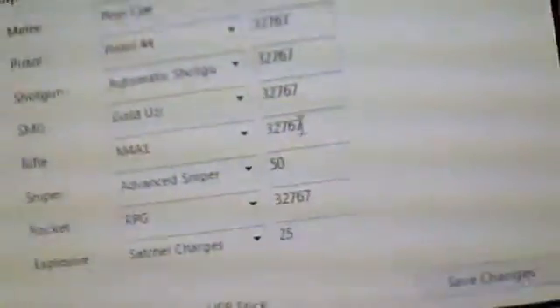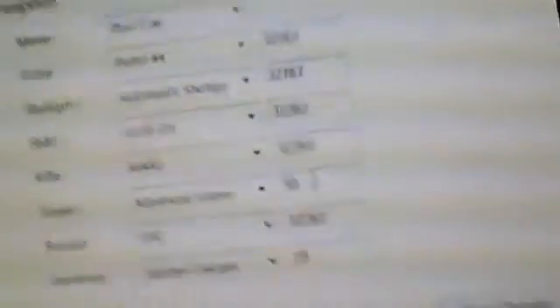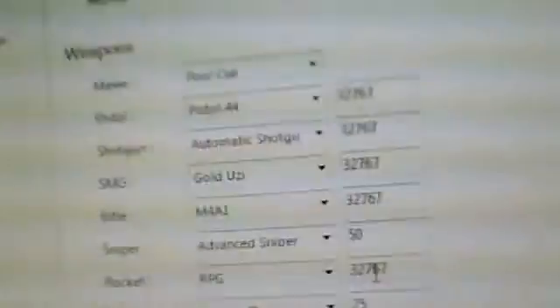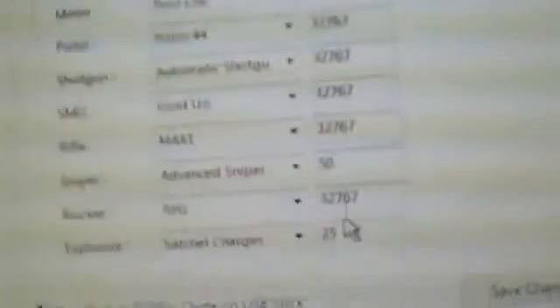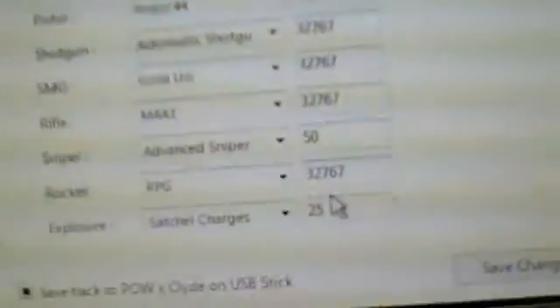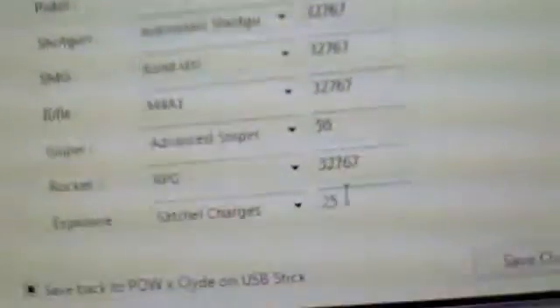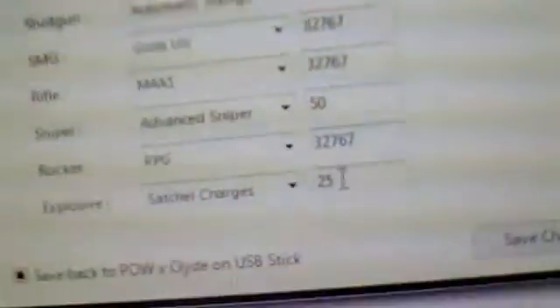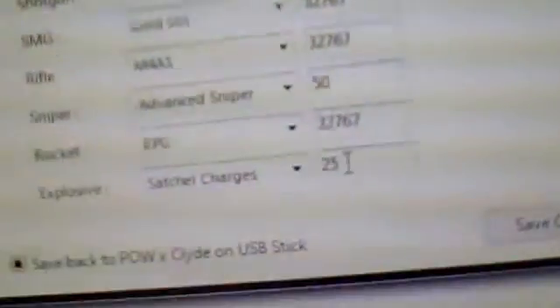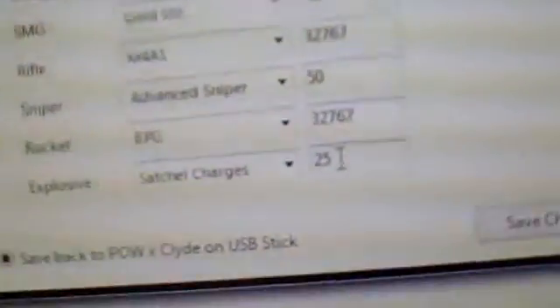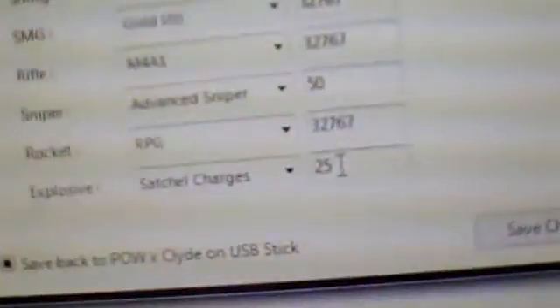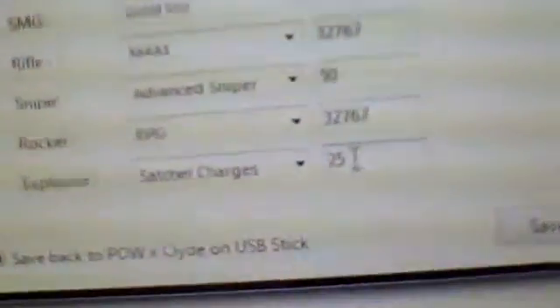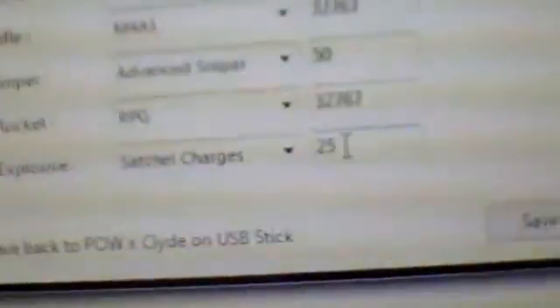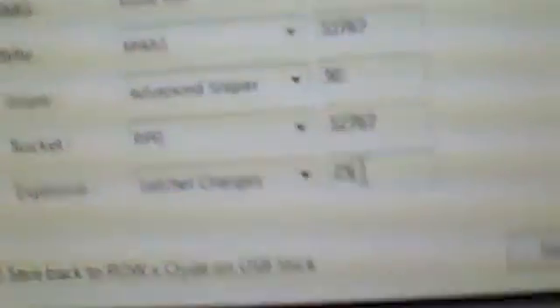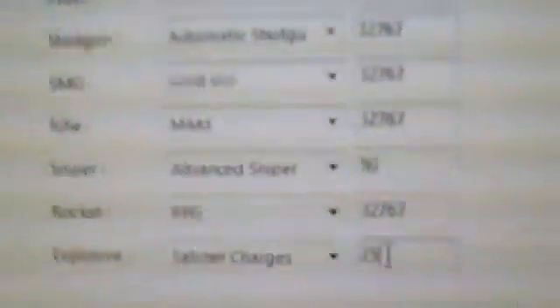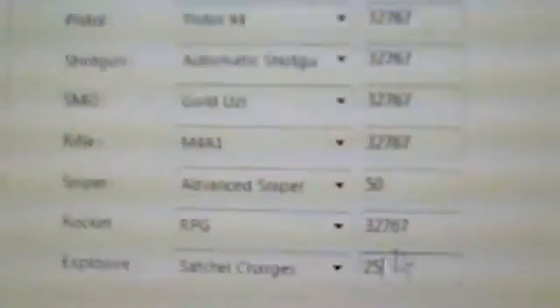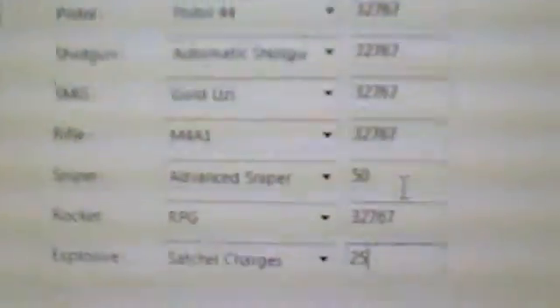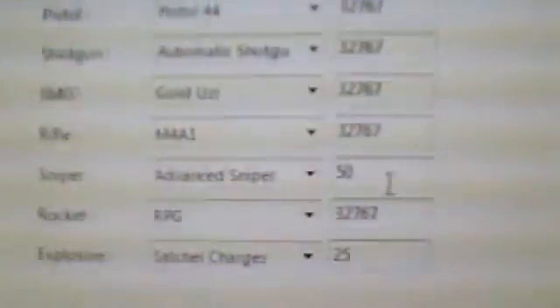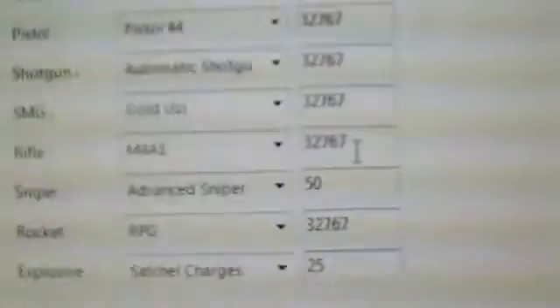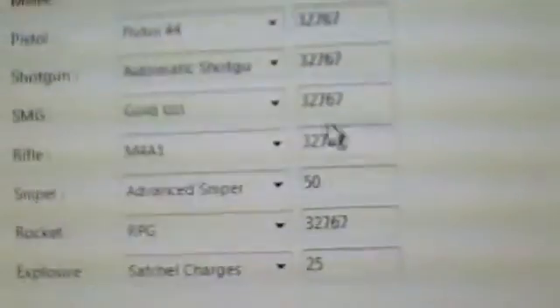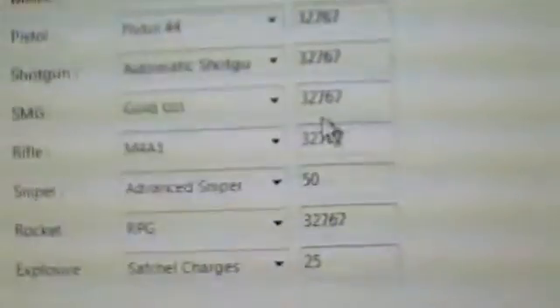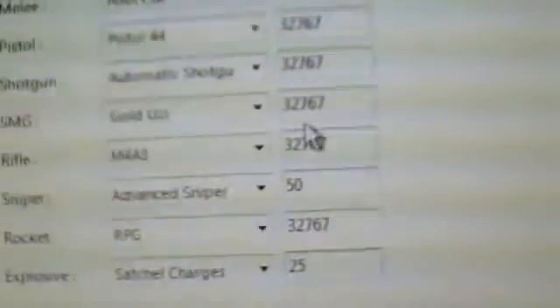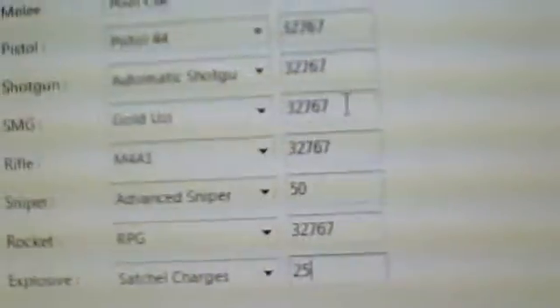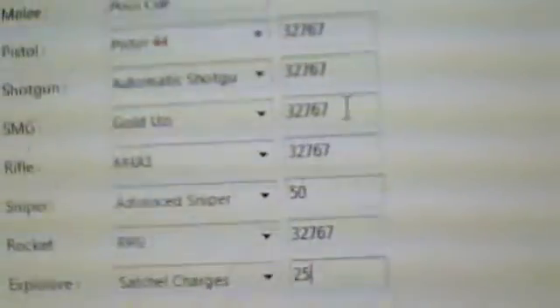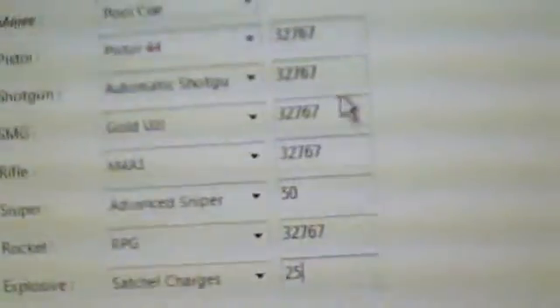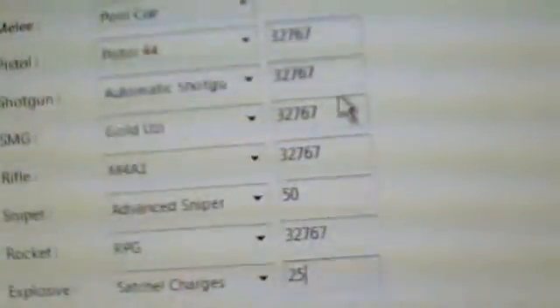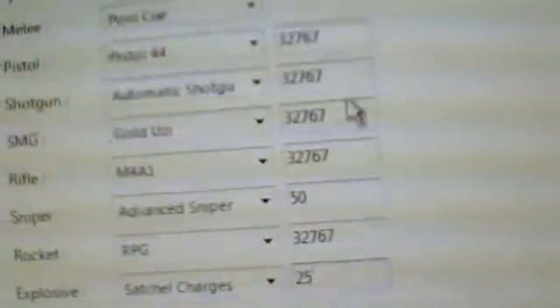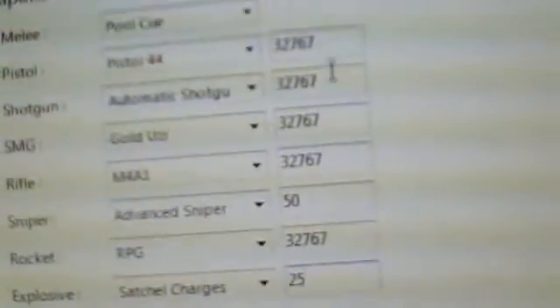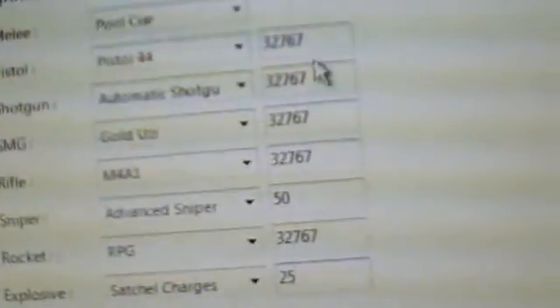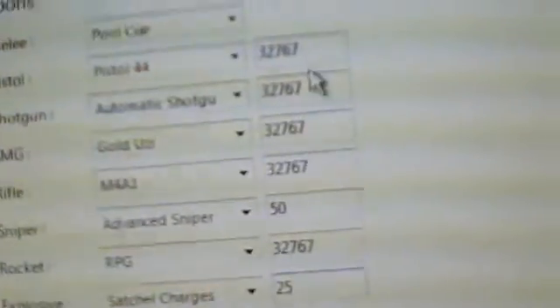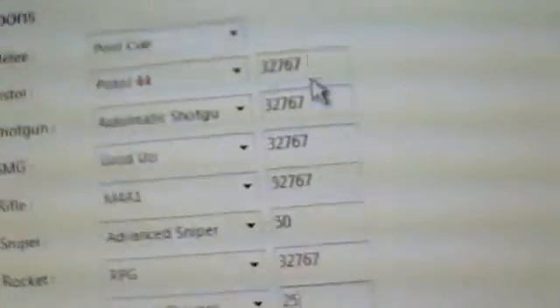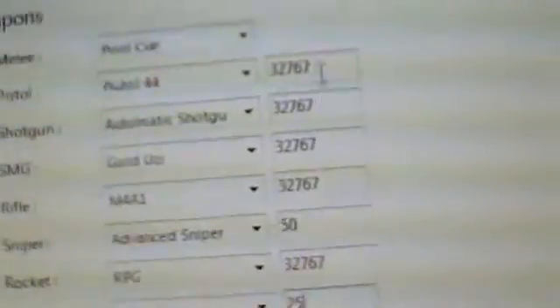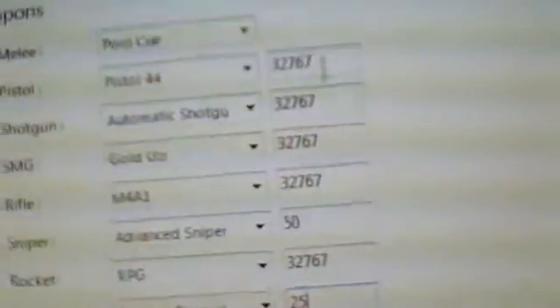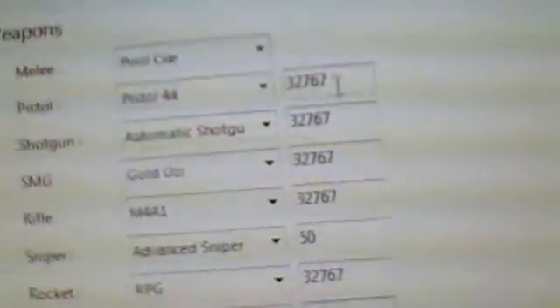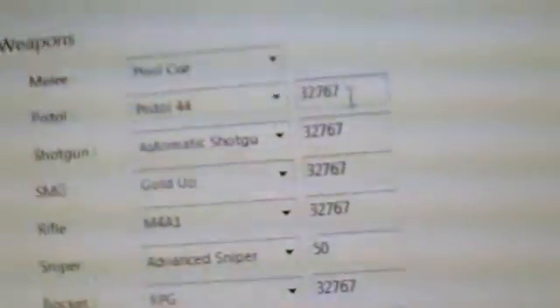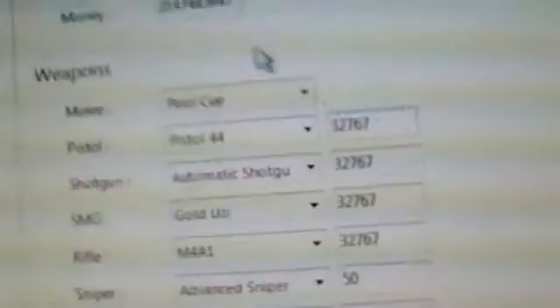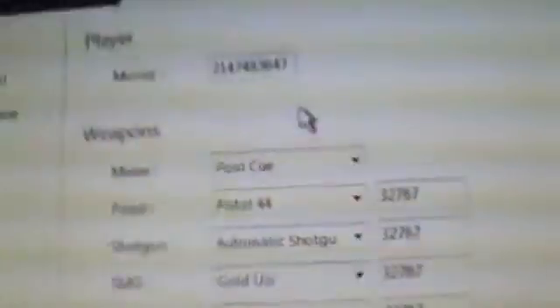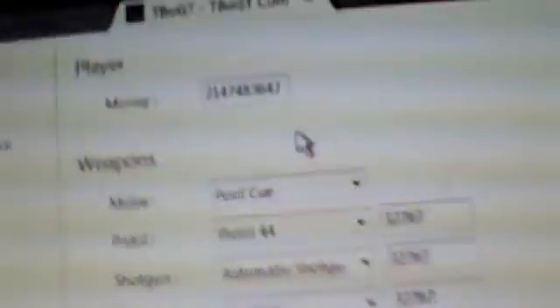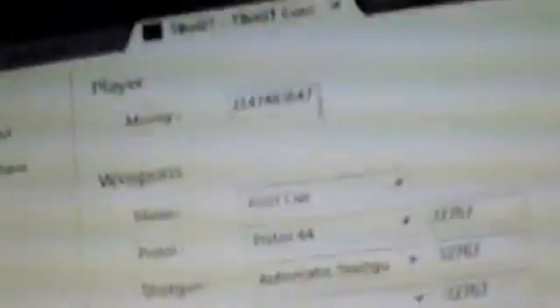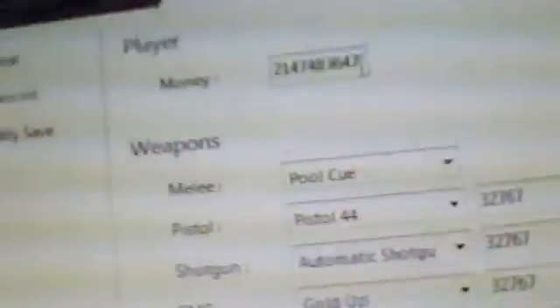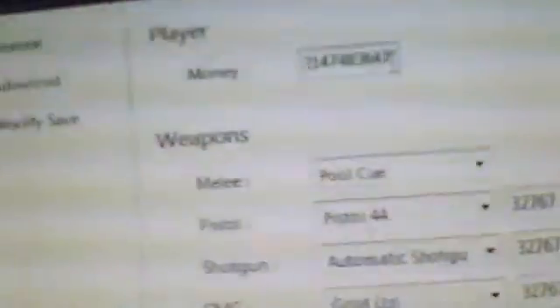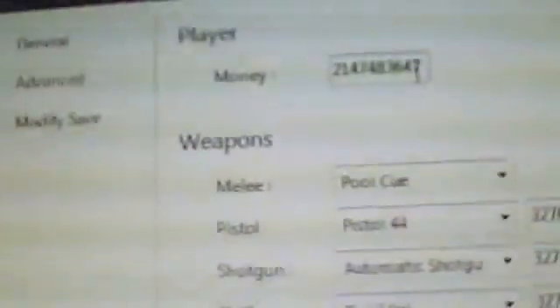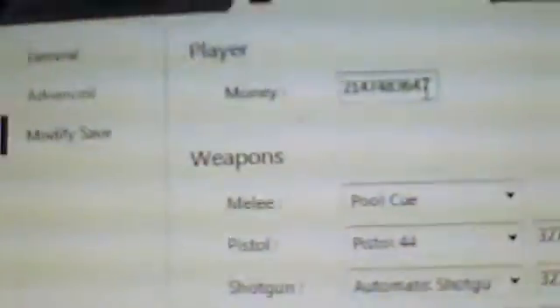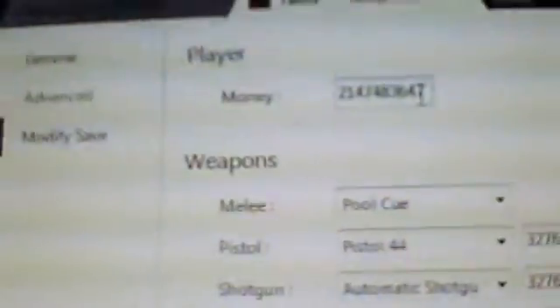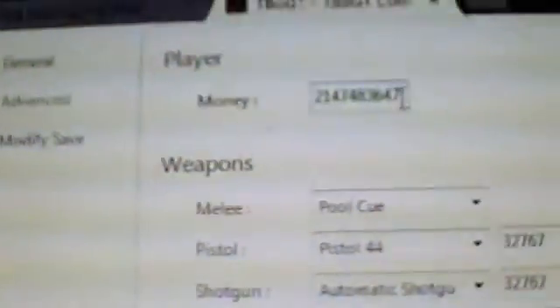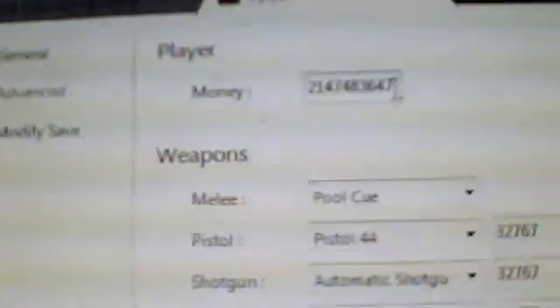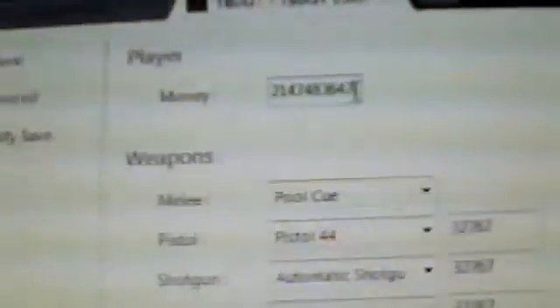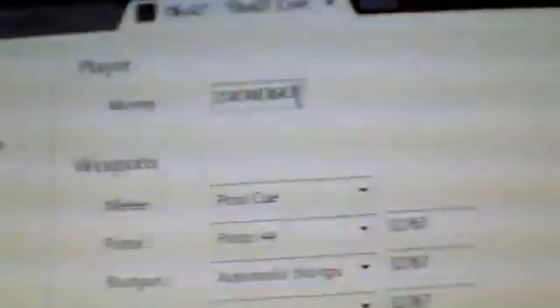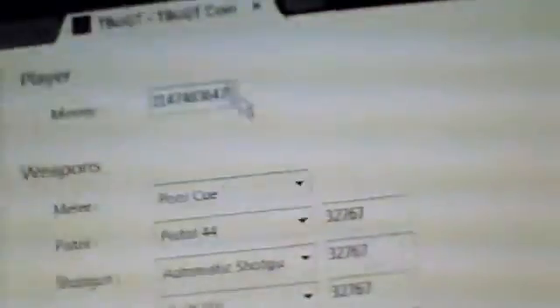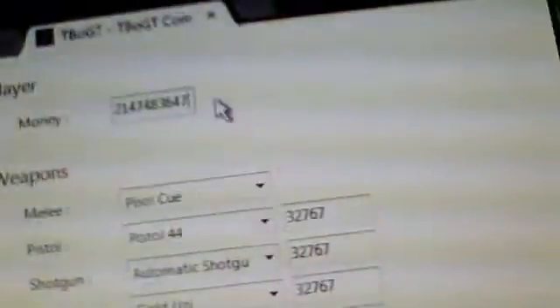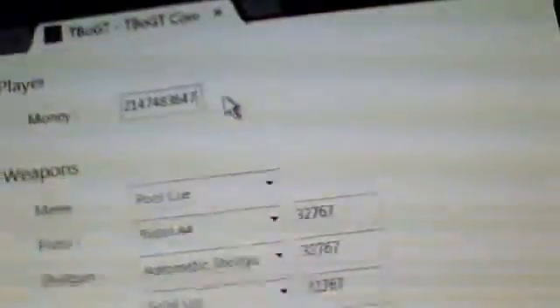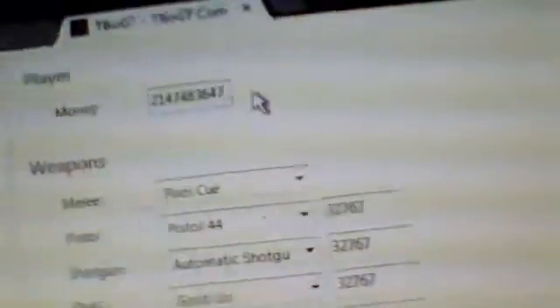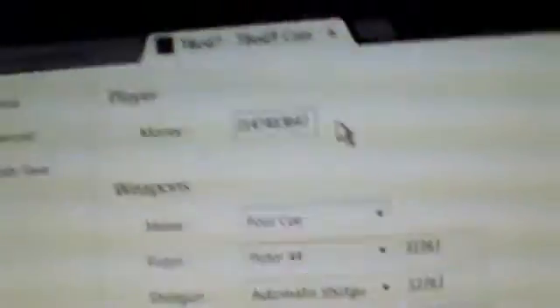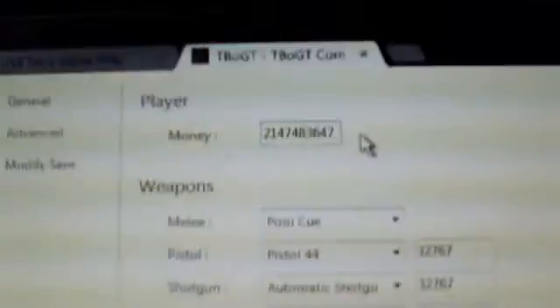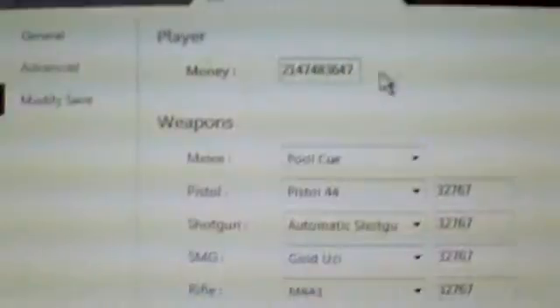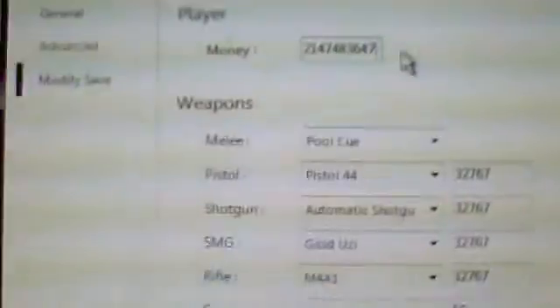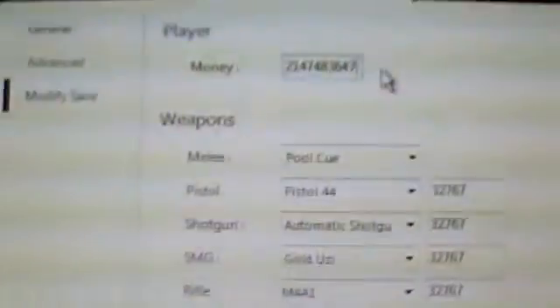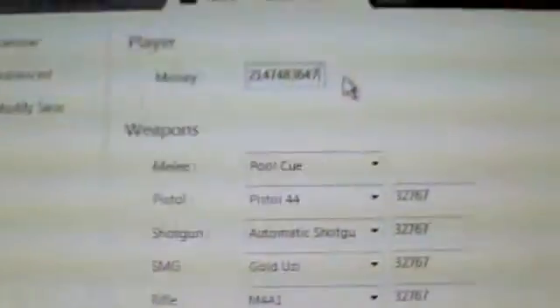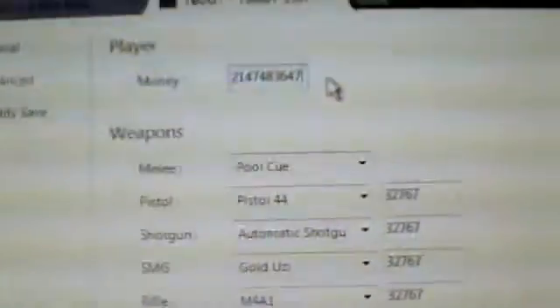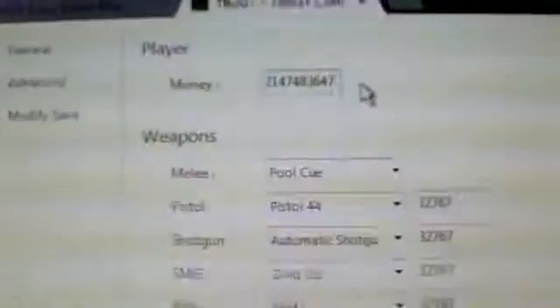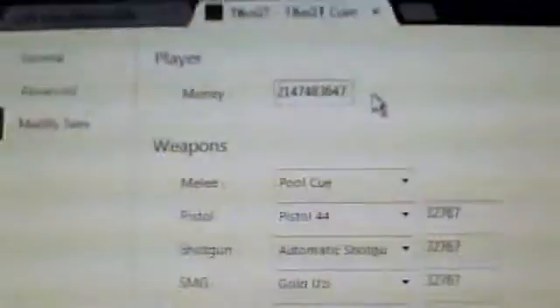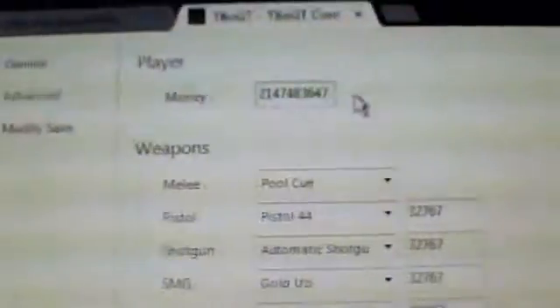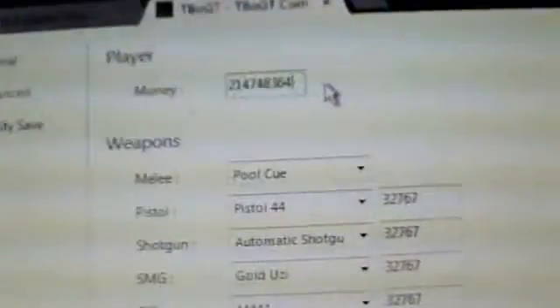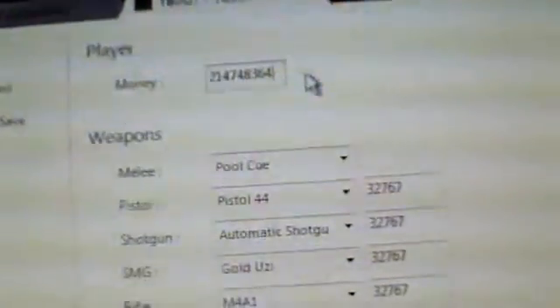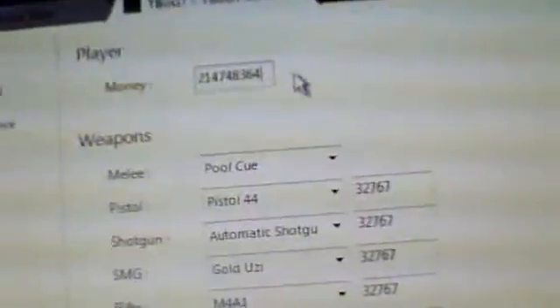So here's what you can do: you can change and max out all your ammo — just type 99999. You can max out all your money.